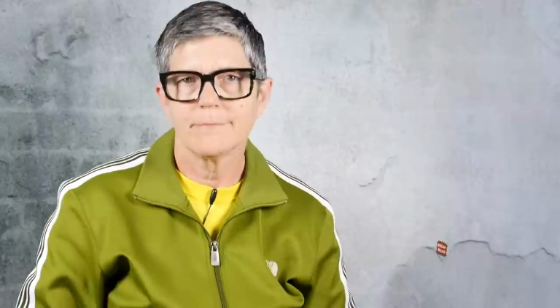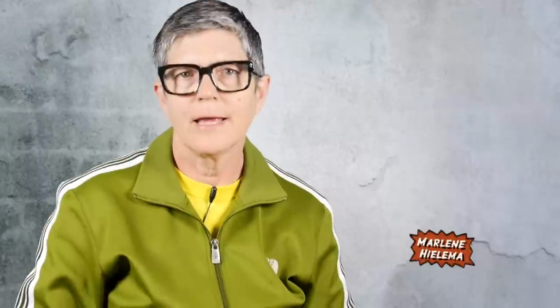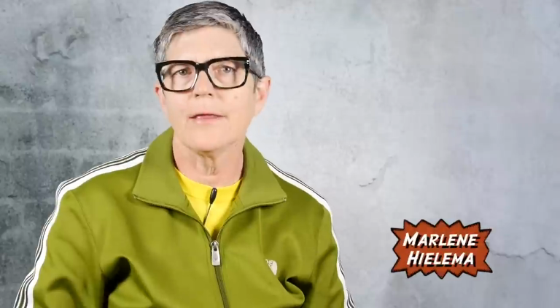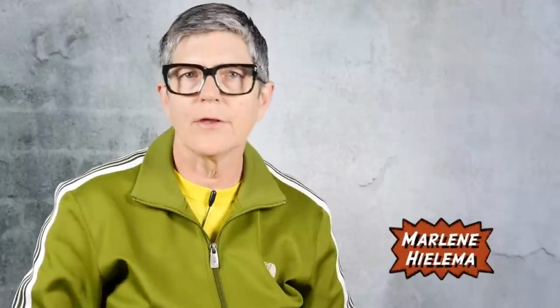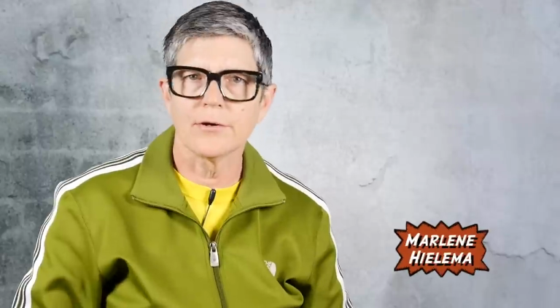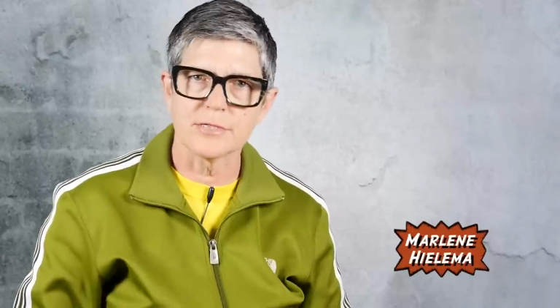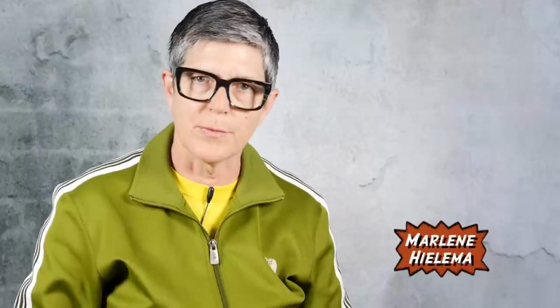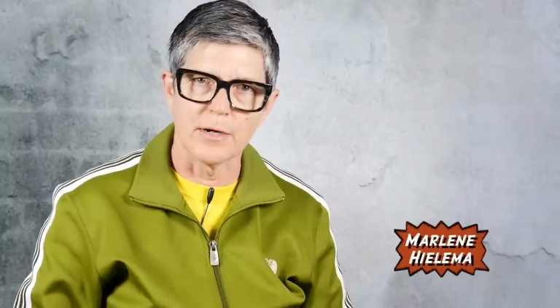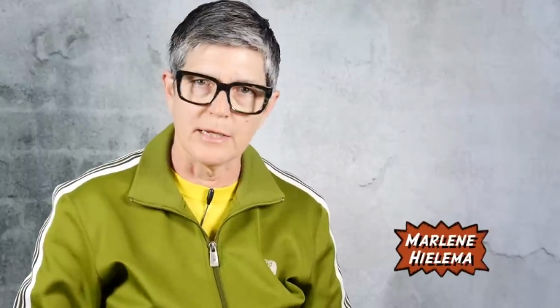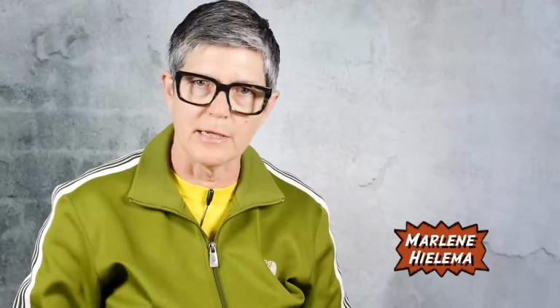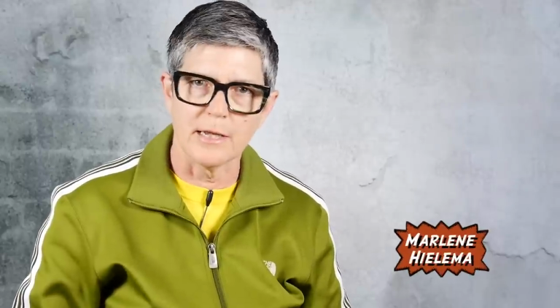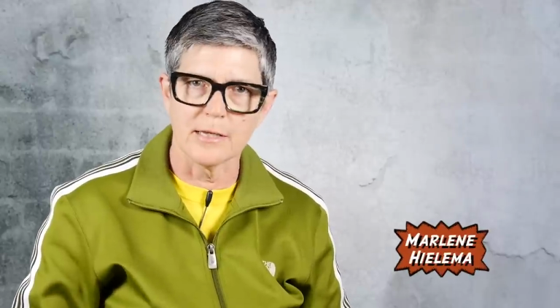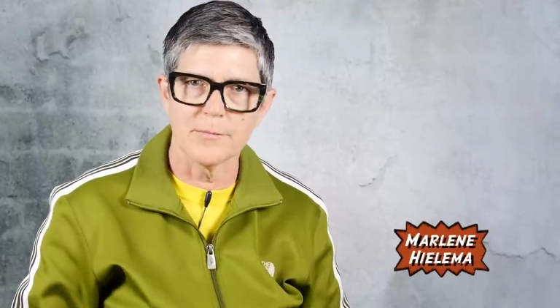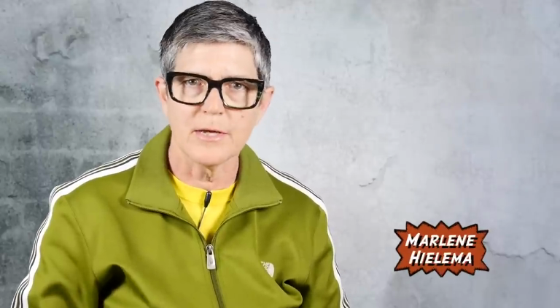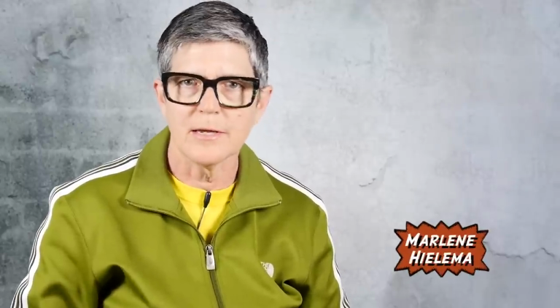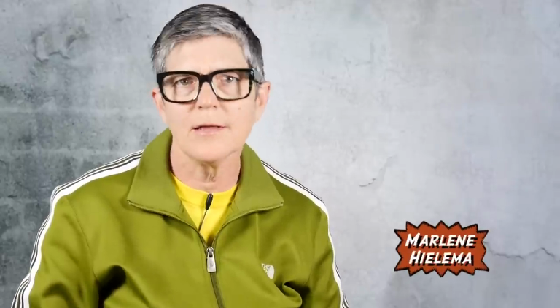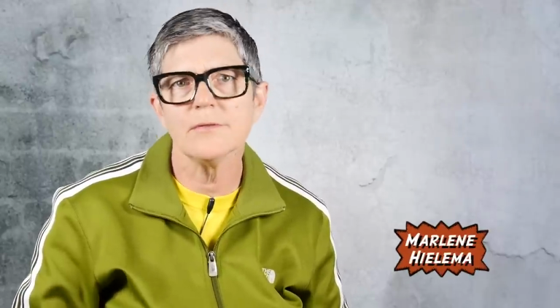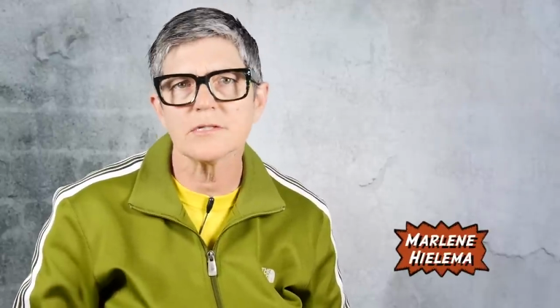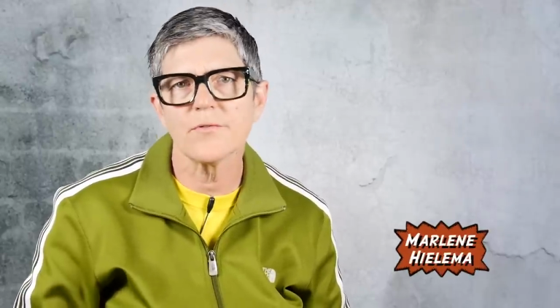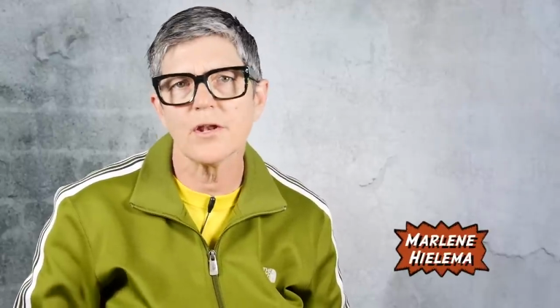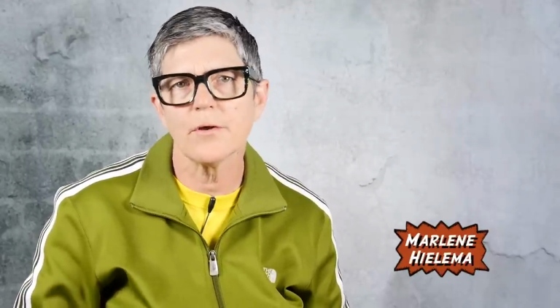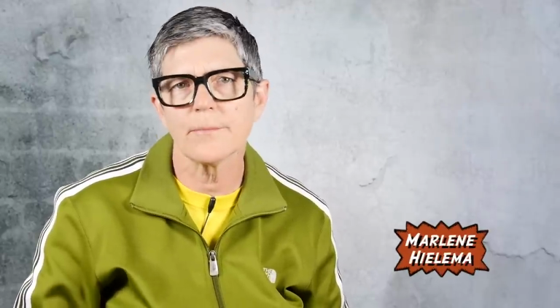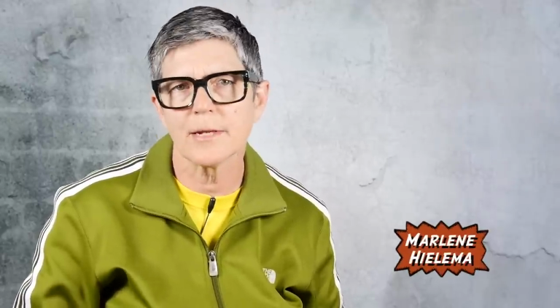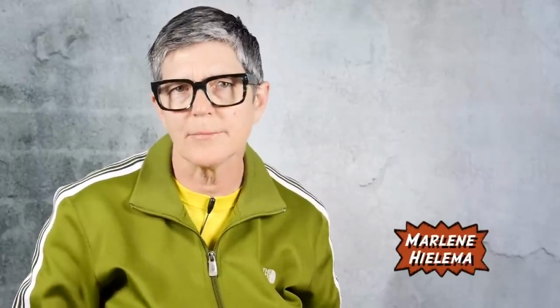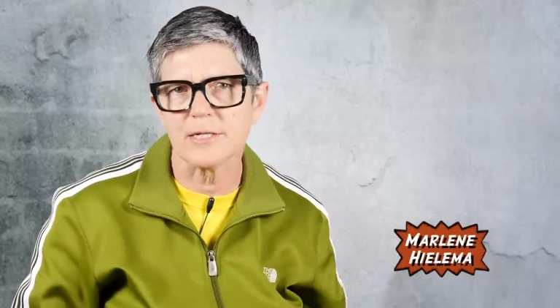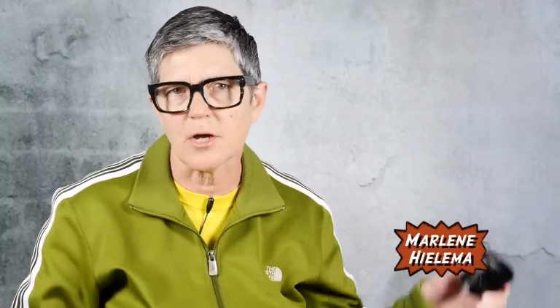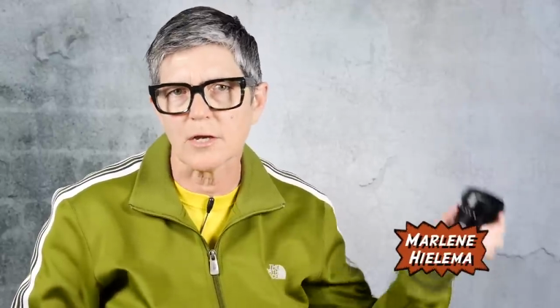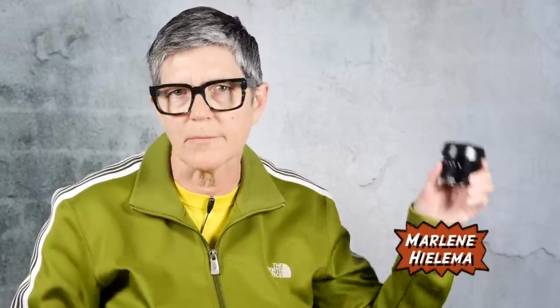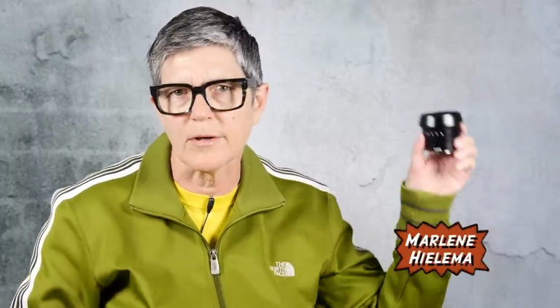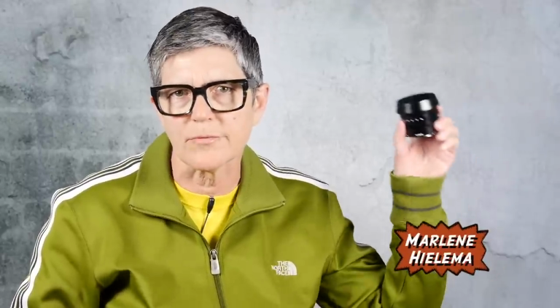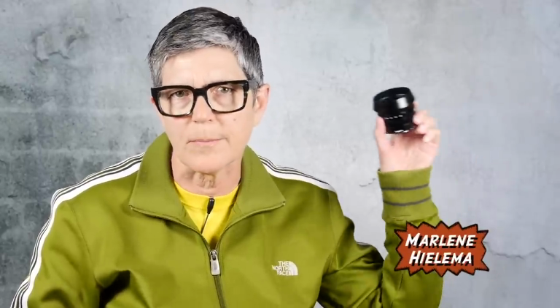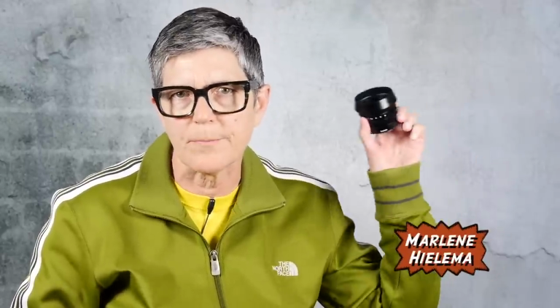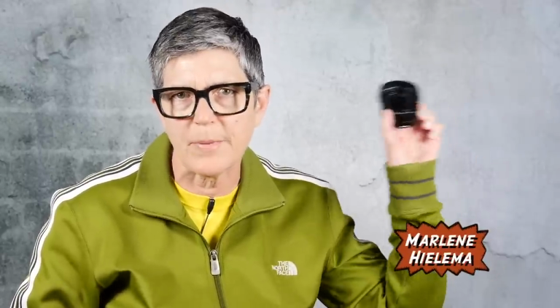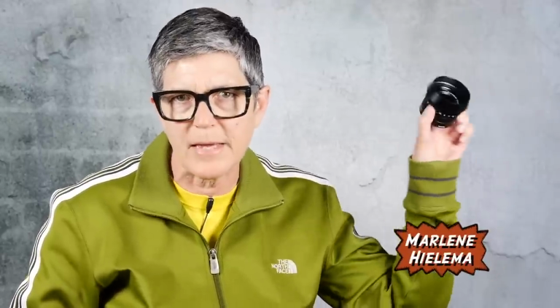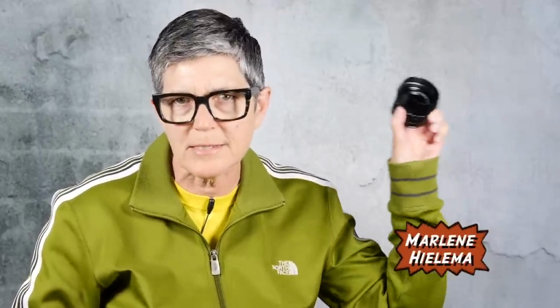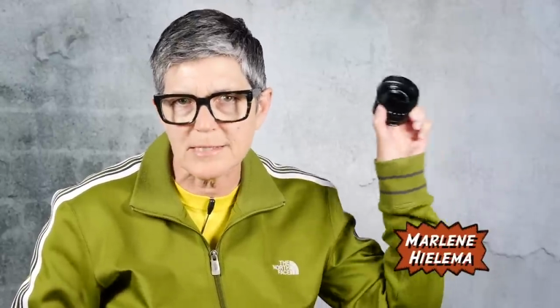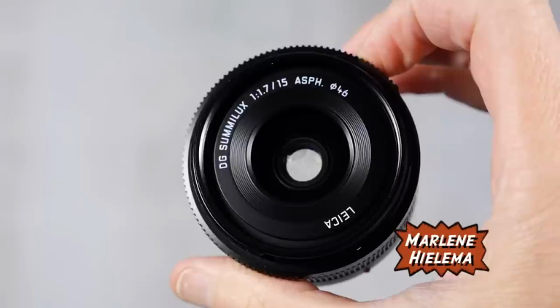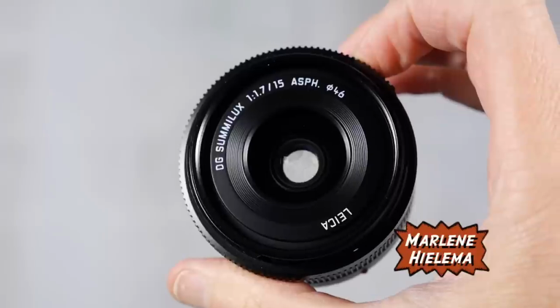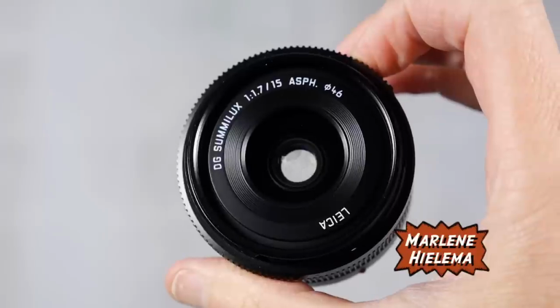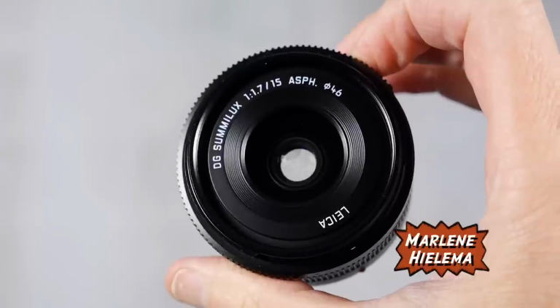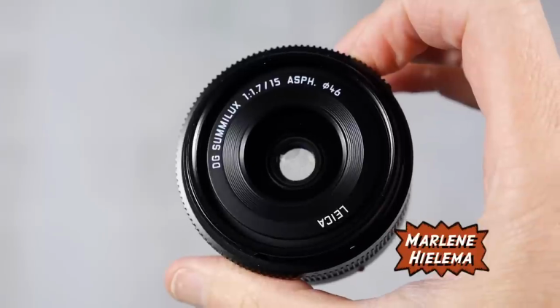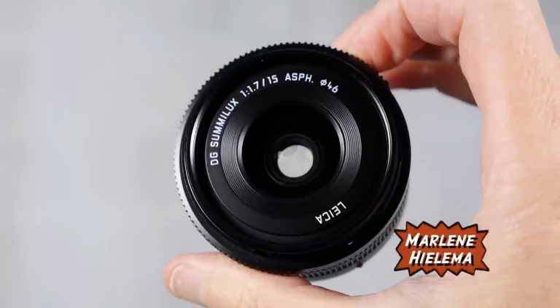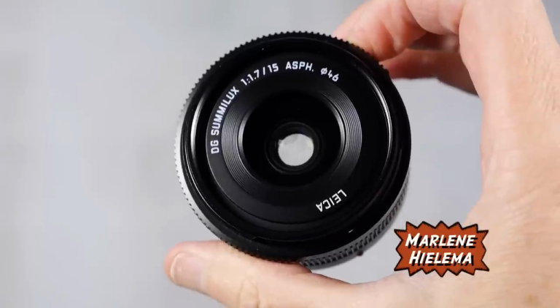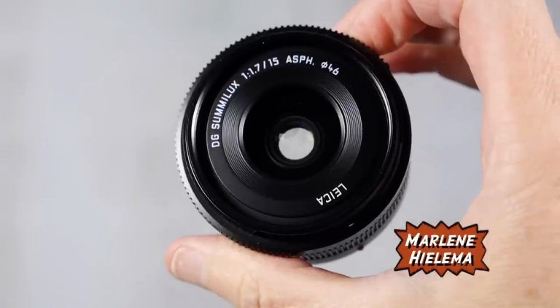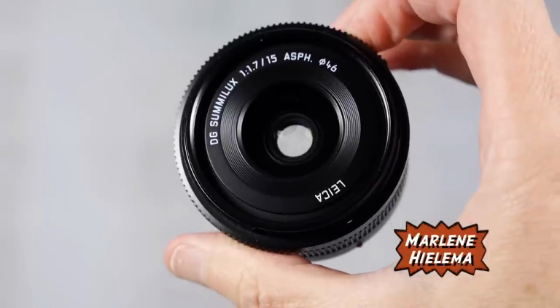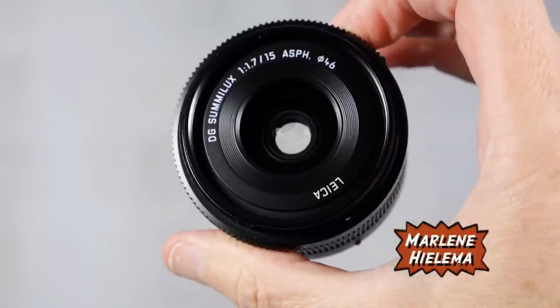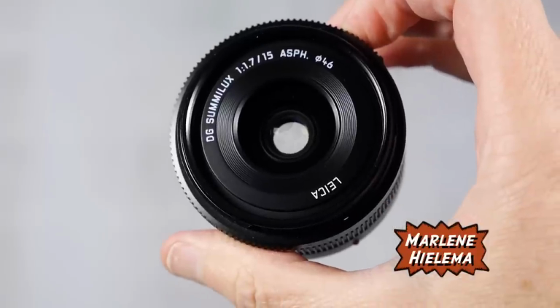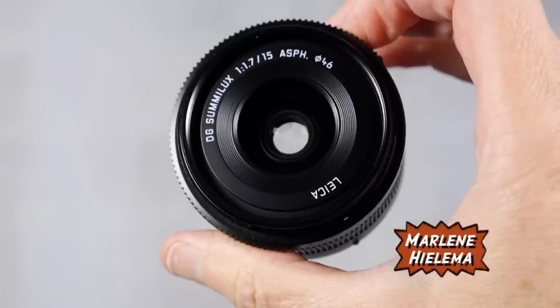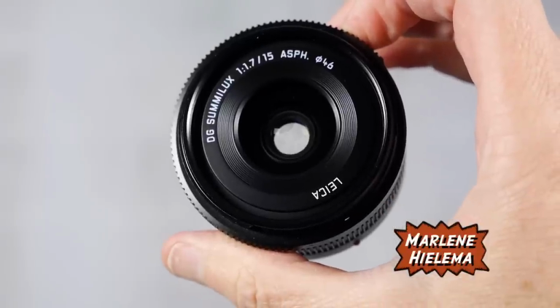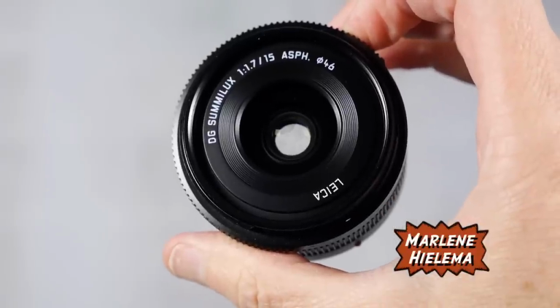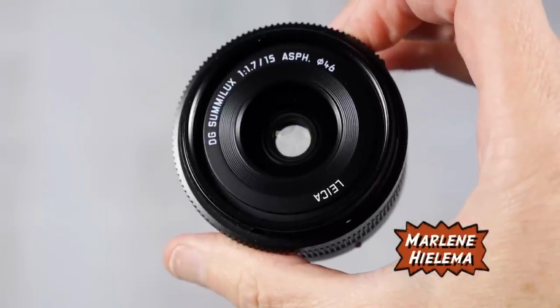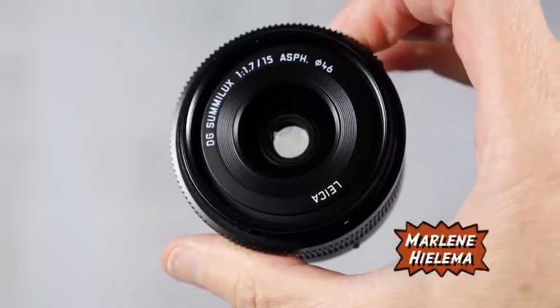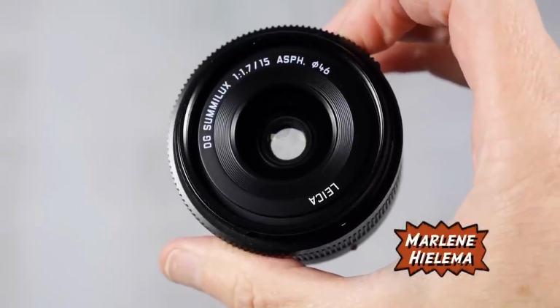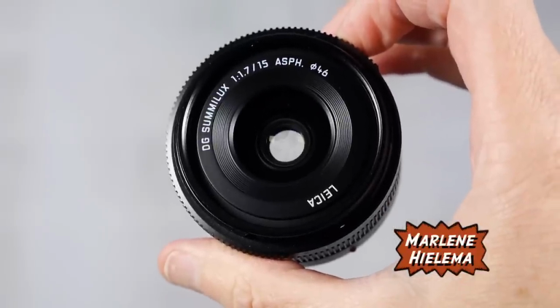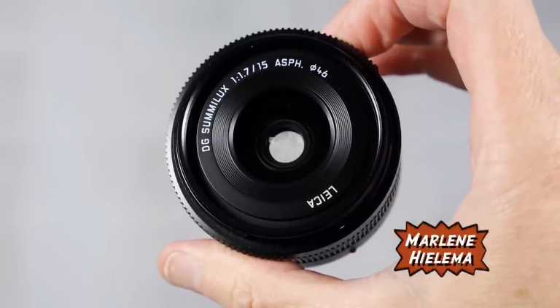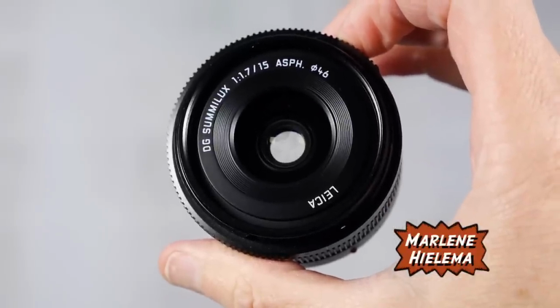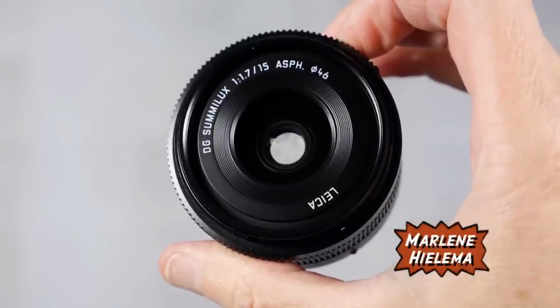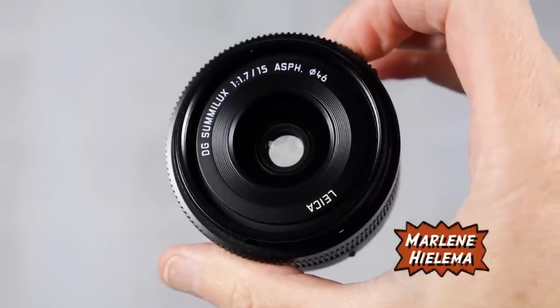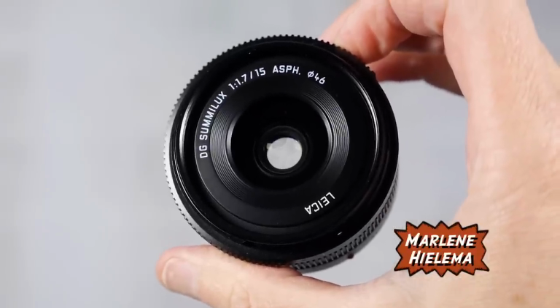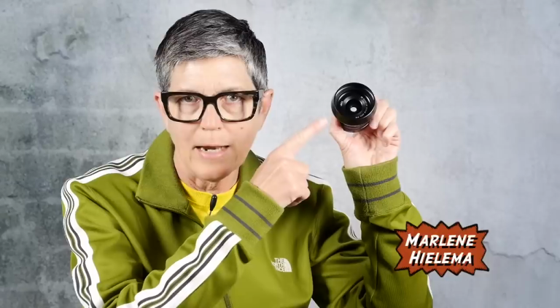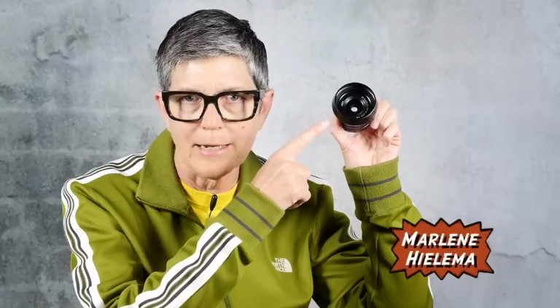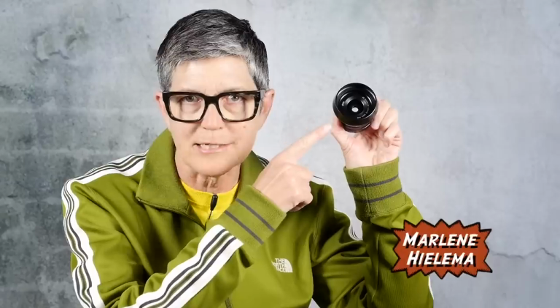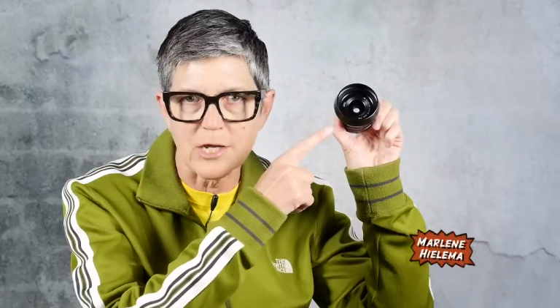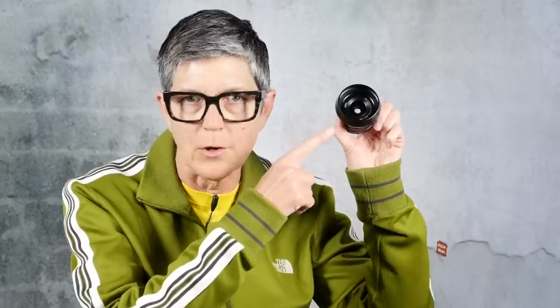Hey there, it's Marlene Hillema. In this video I'm going to be talking about the best lens for event photography. Let's go!